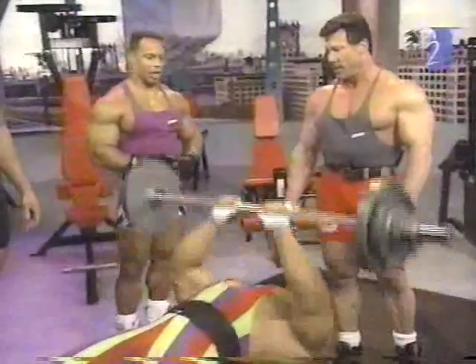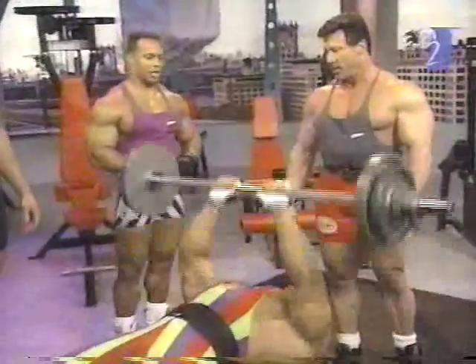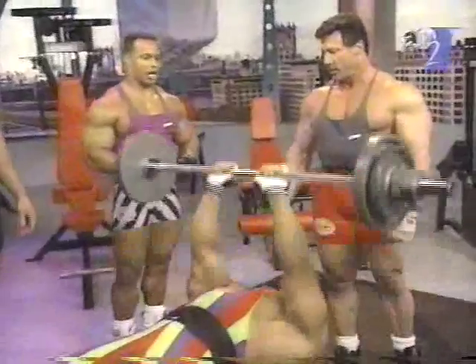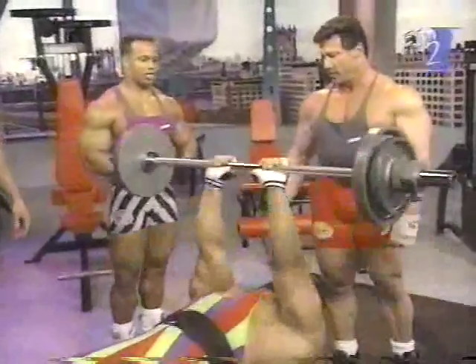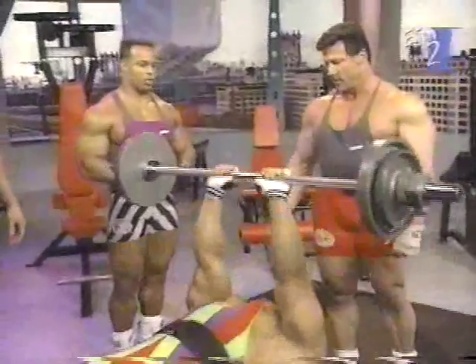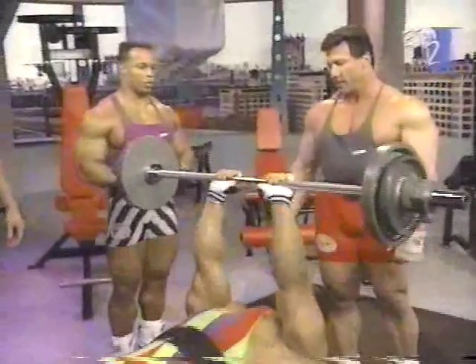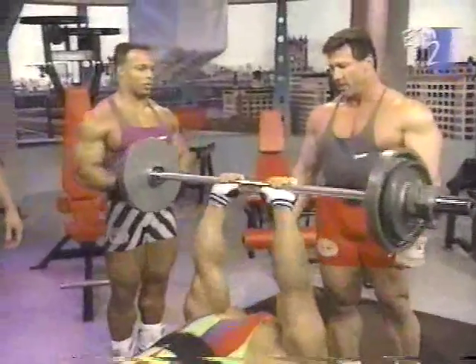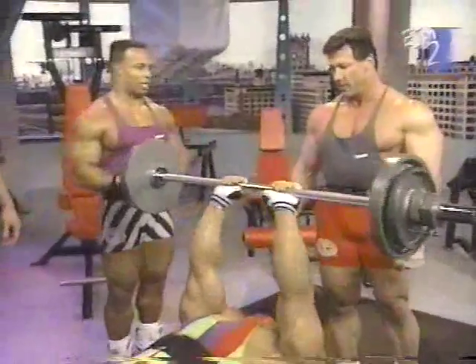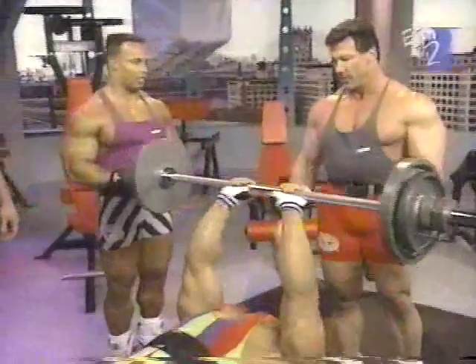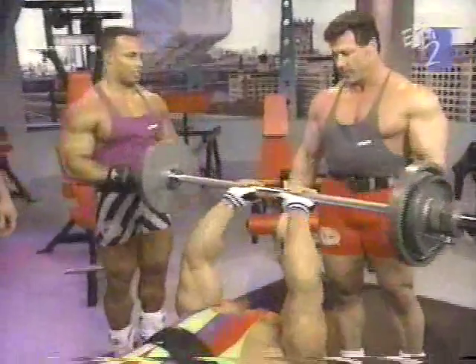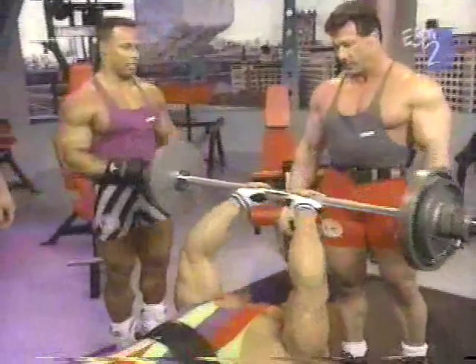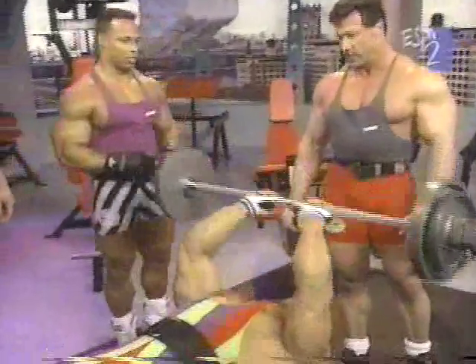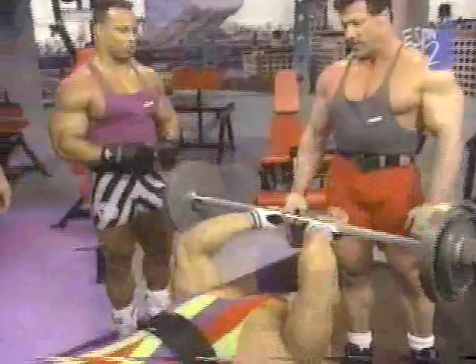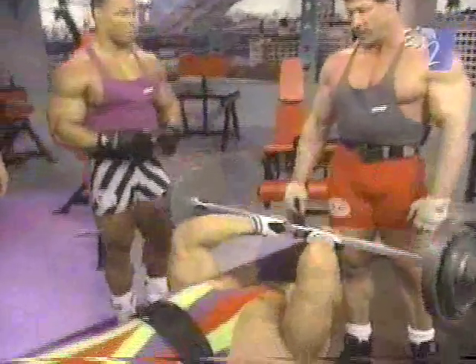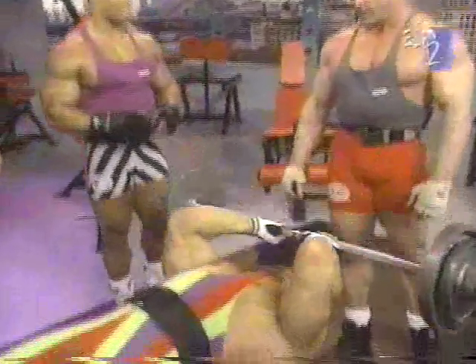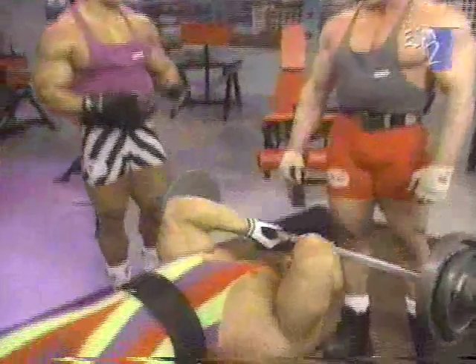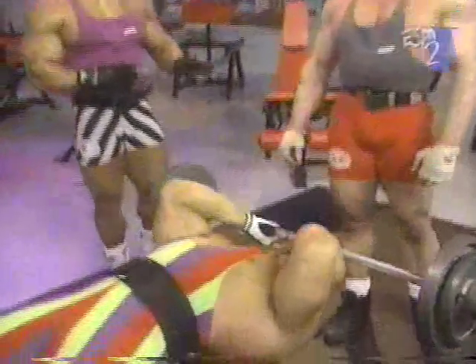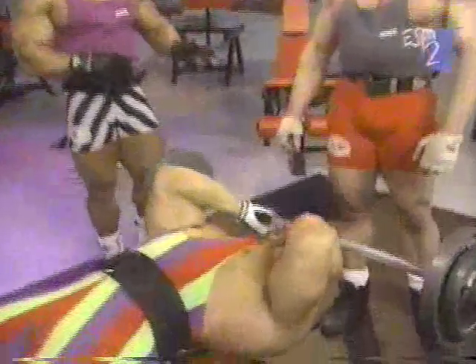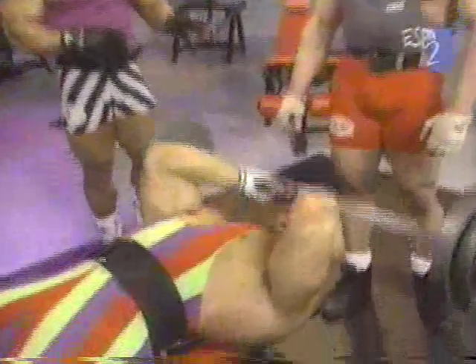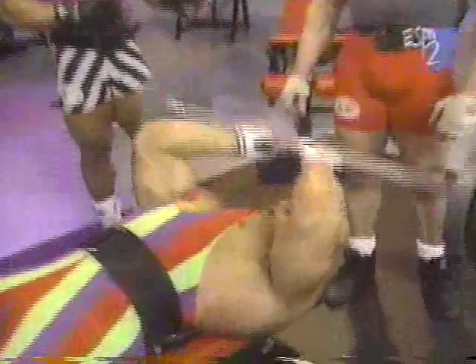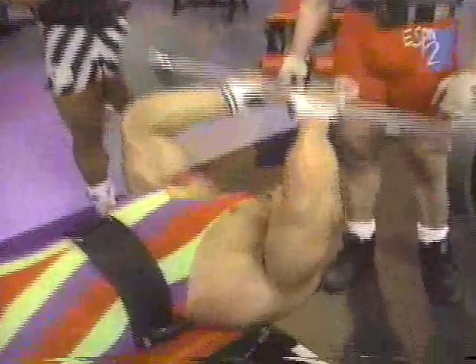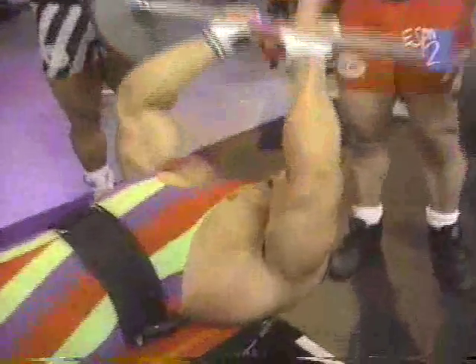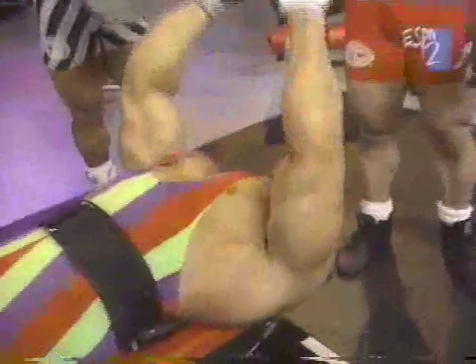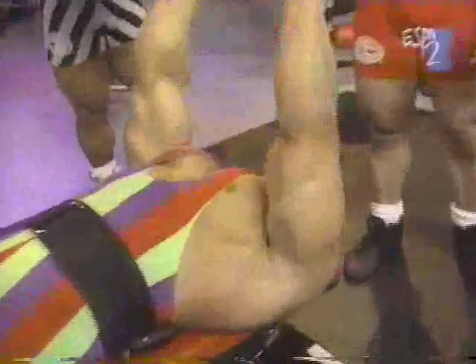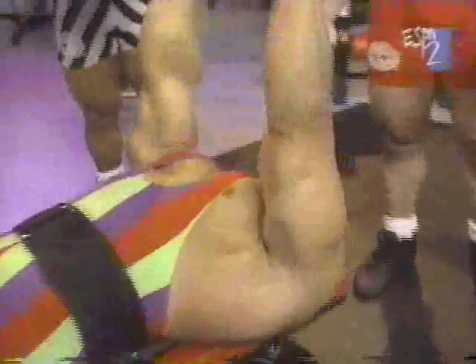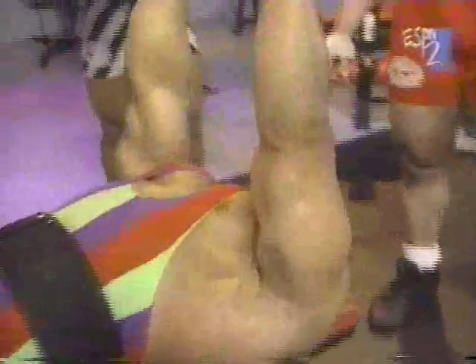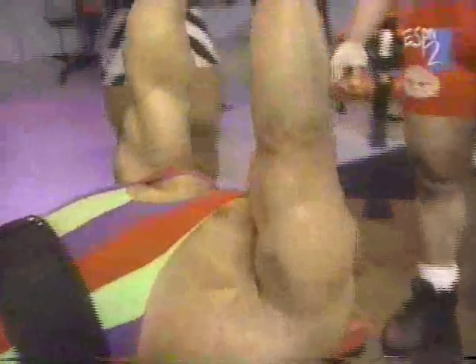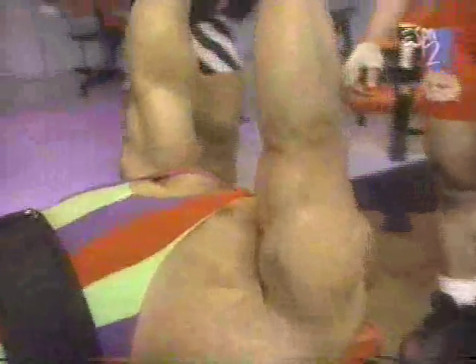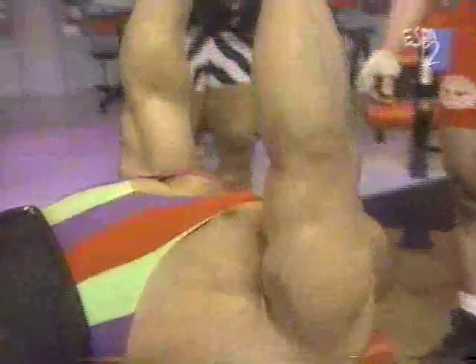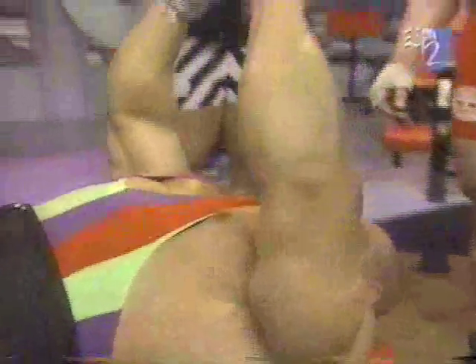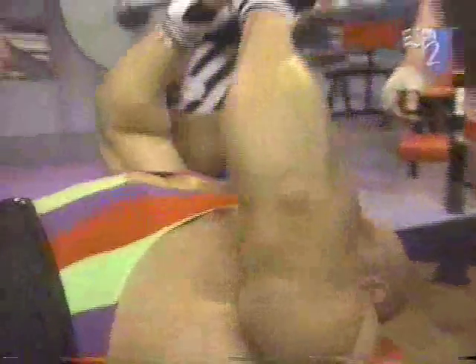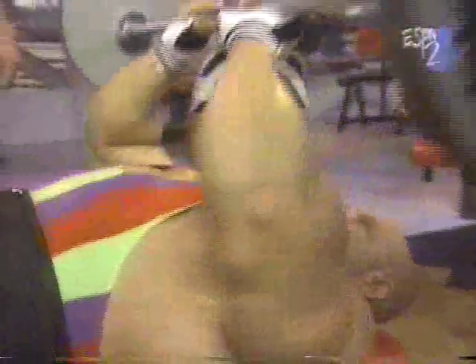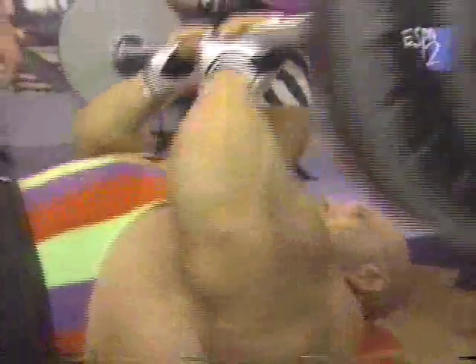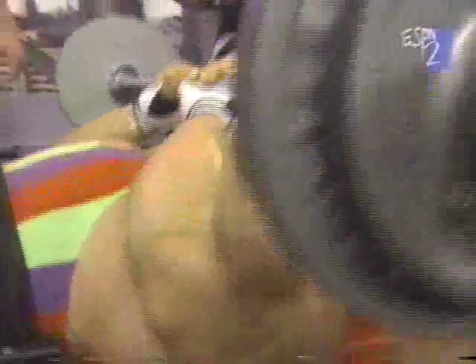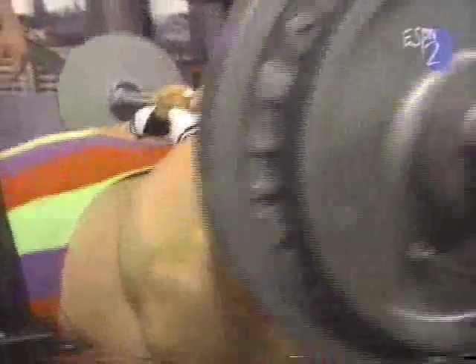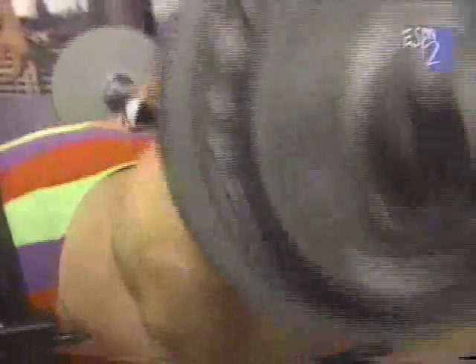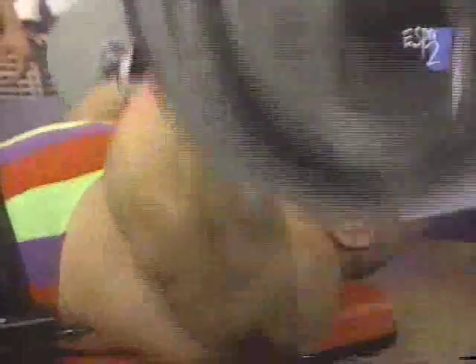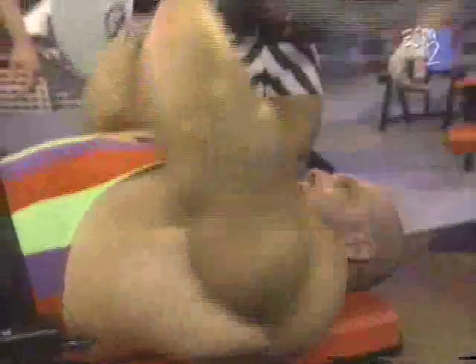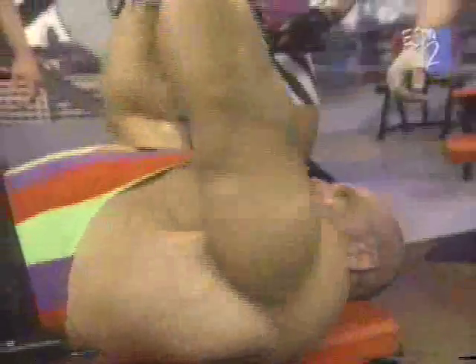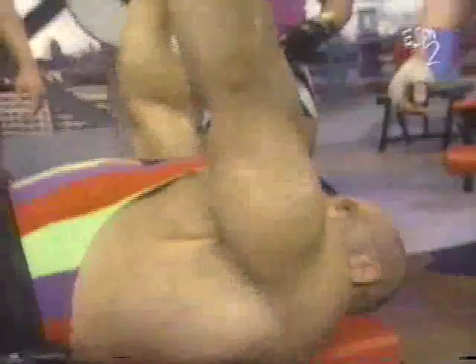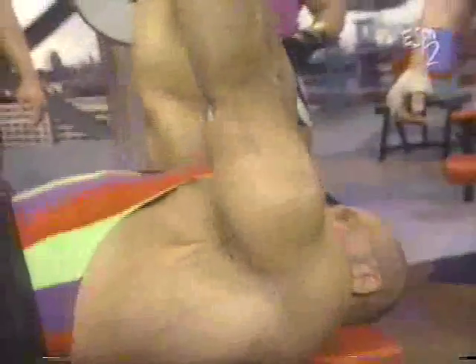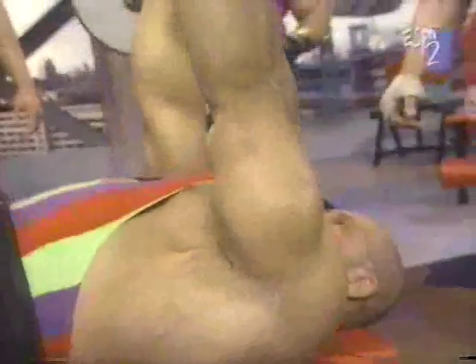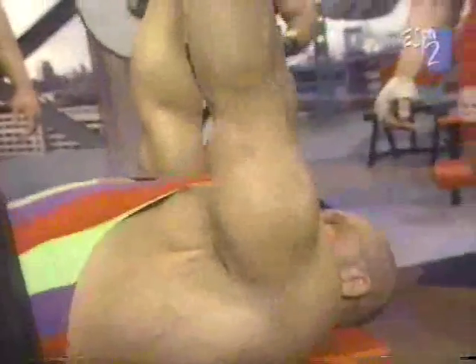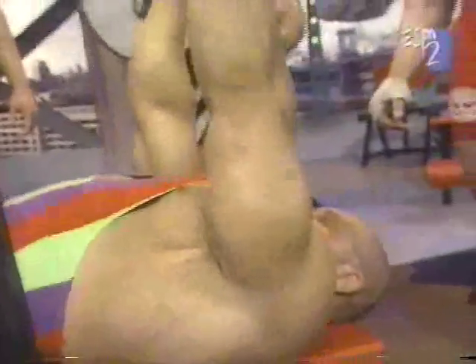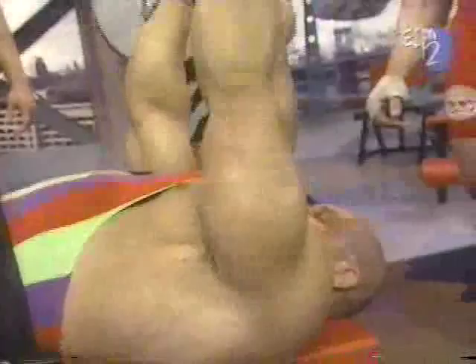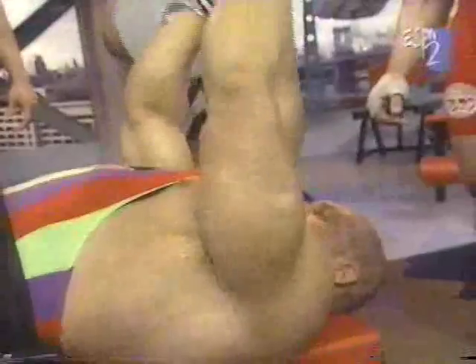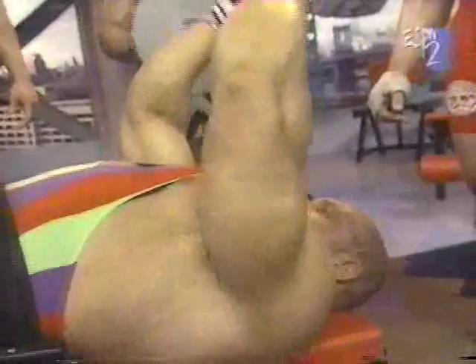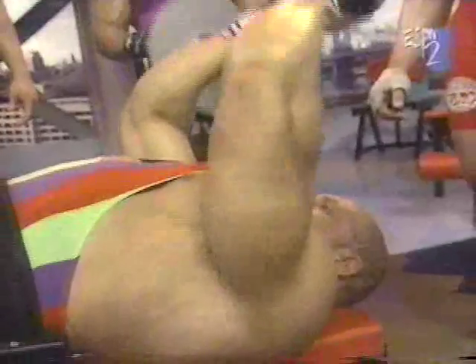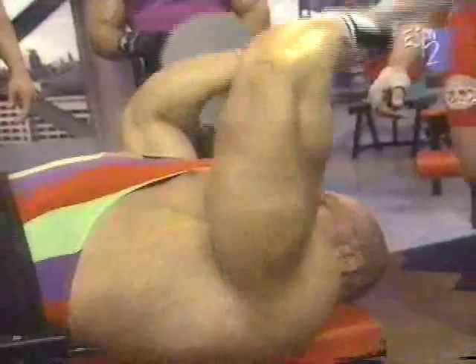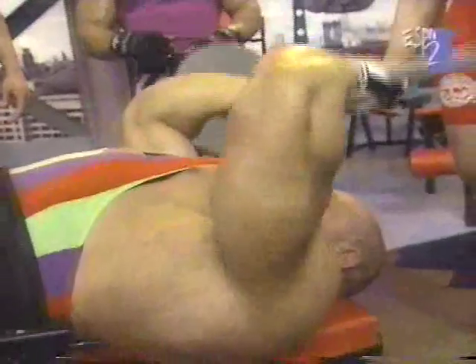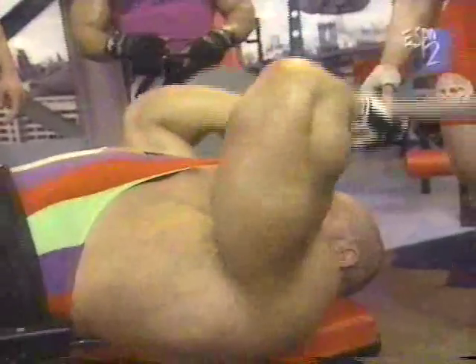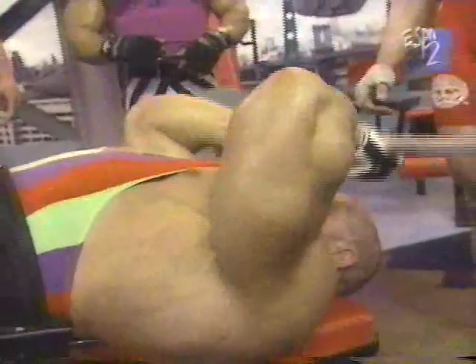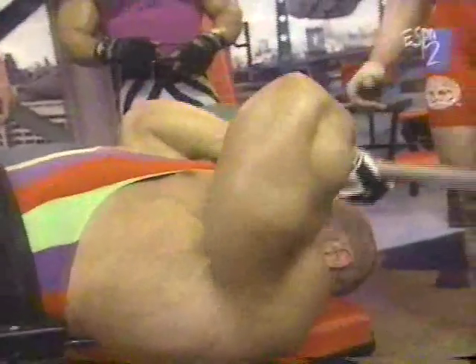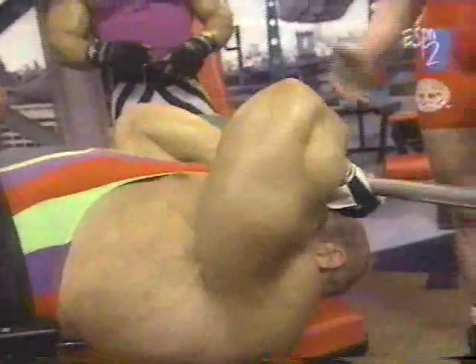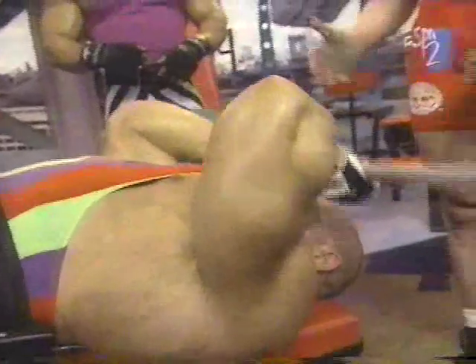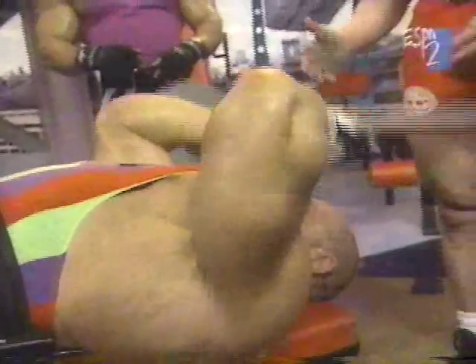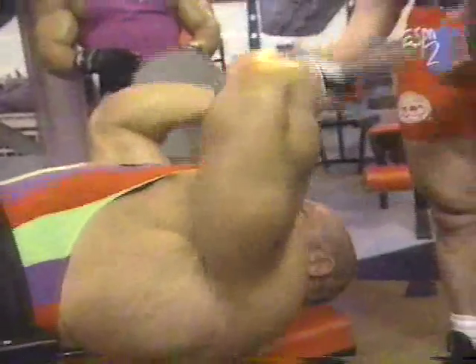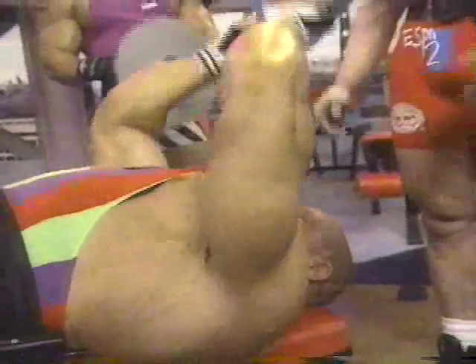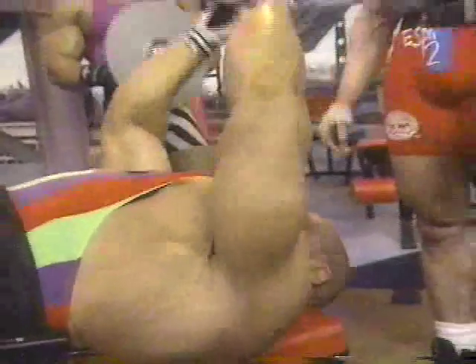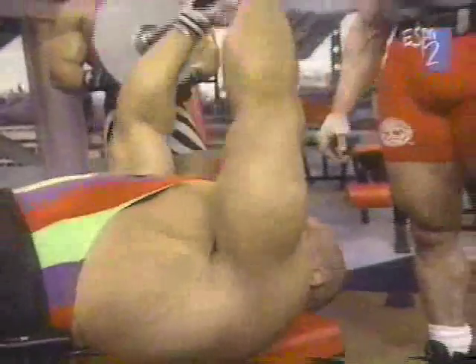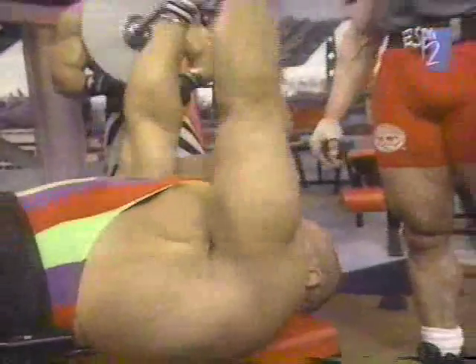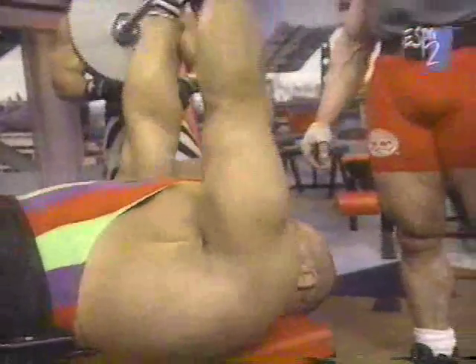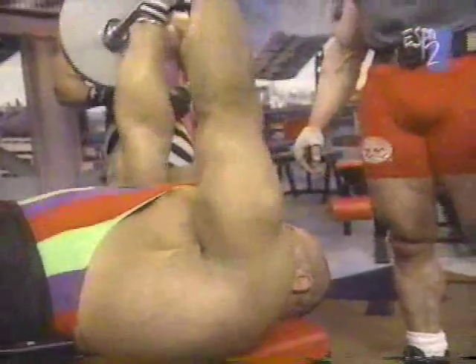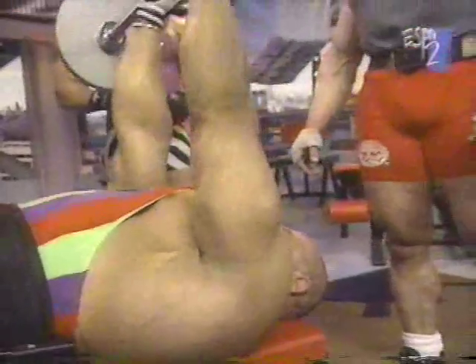A lot of guys are doing that these days, trying to get two movements out of one exercise. Very interesting. Obviously it works for him — look at the size of his tricep.